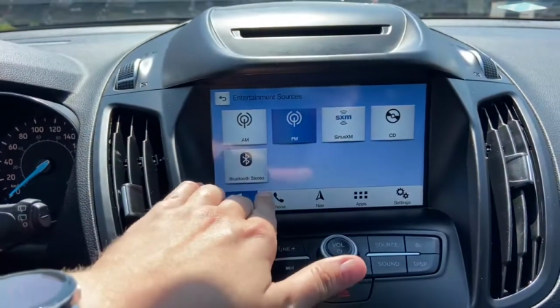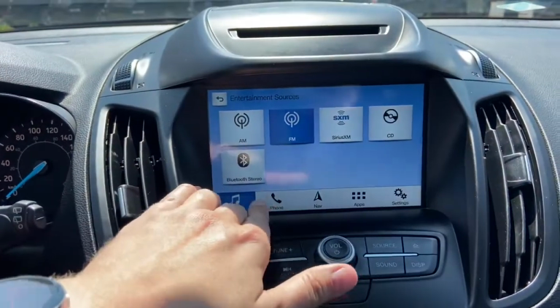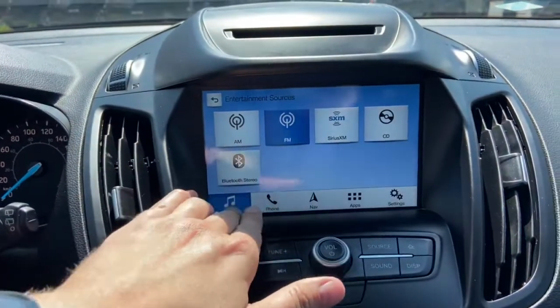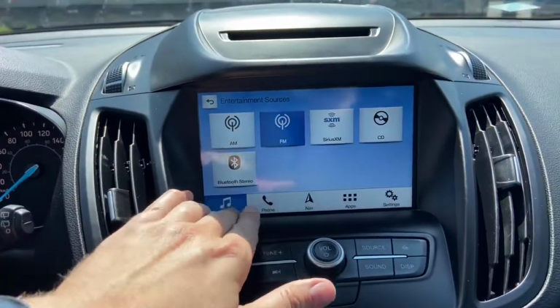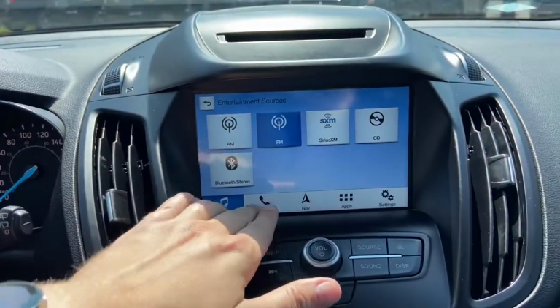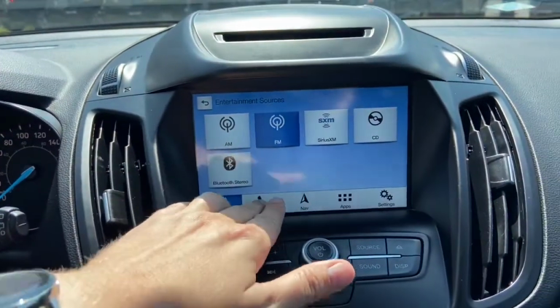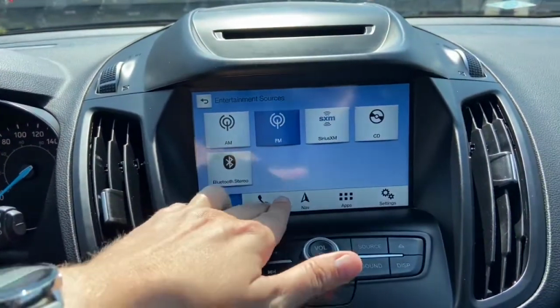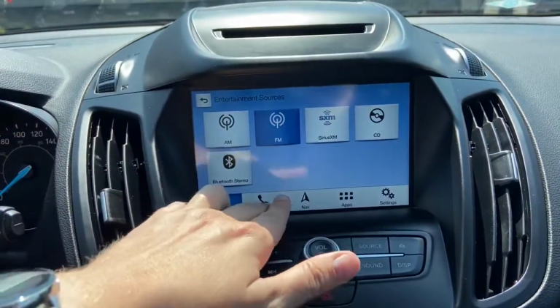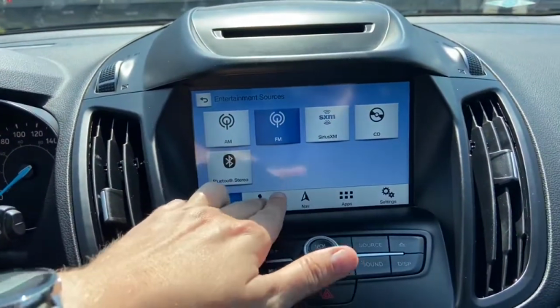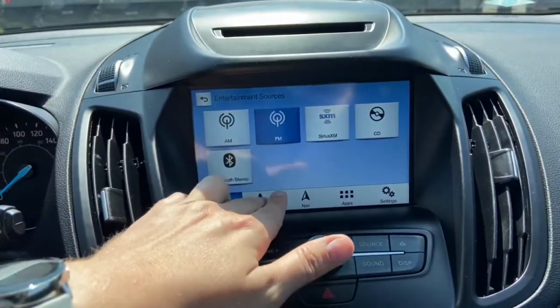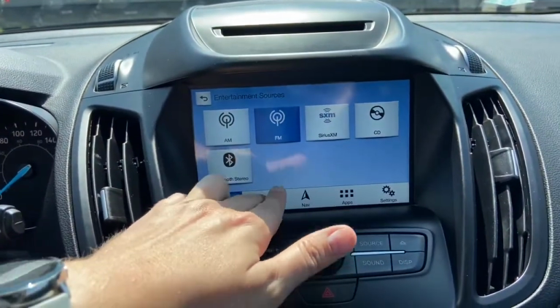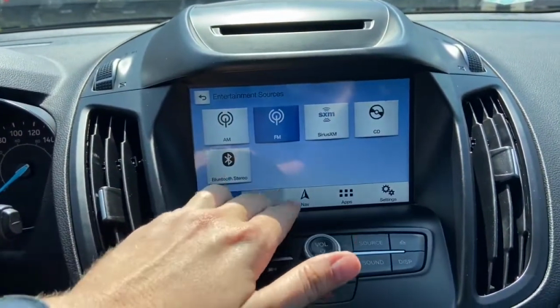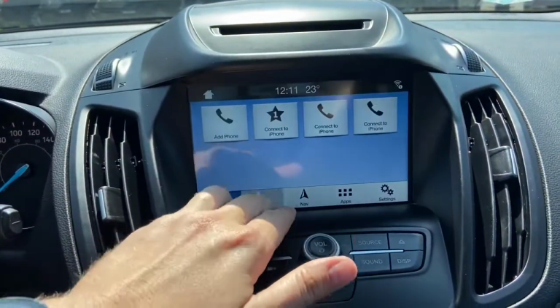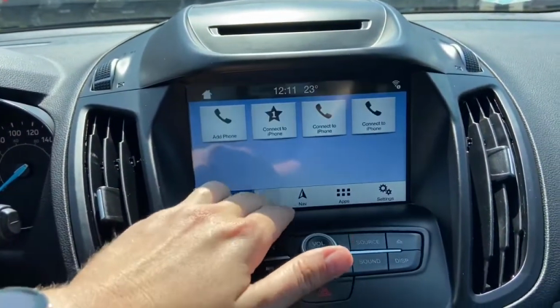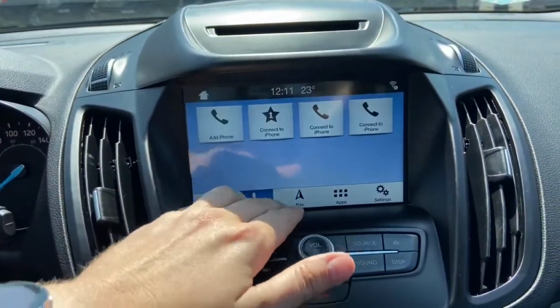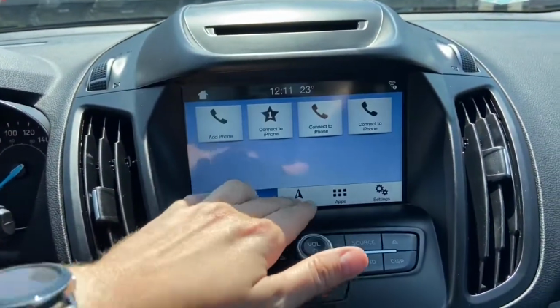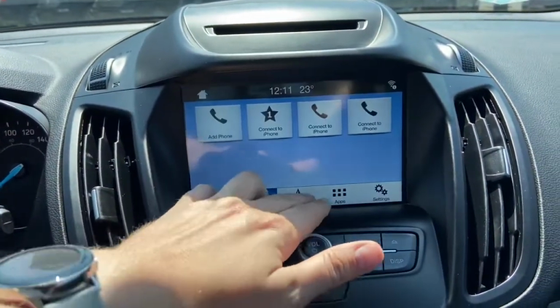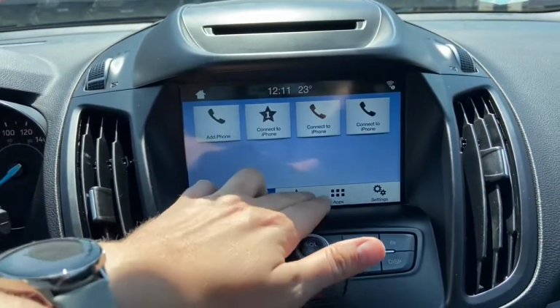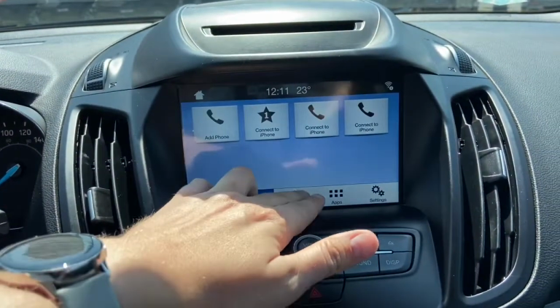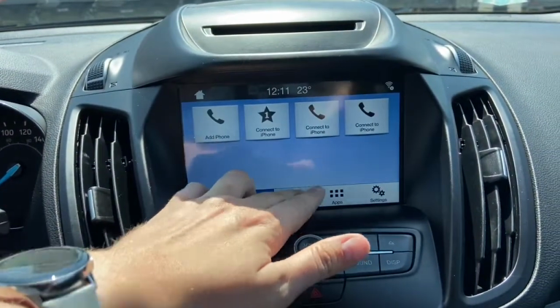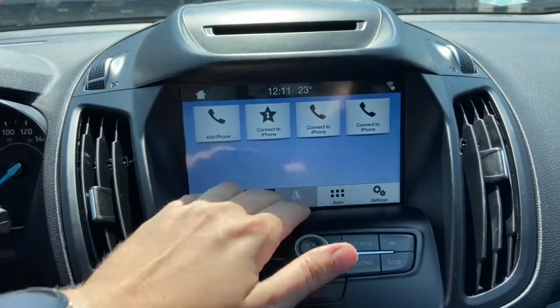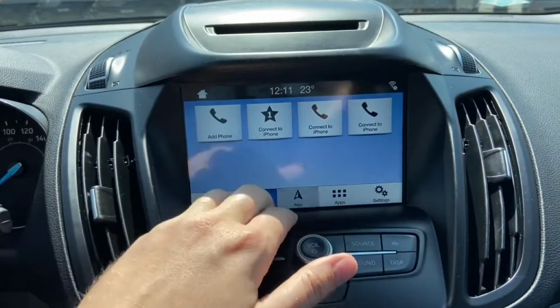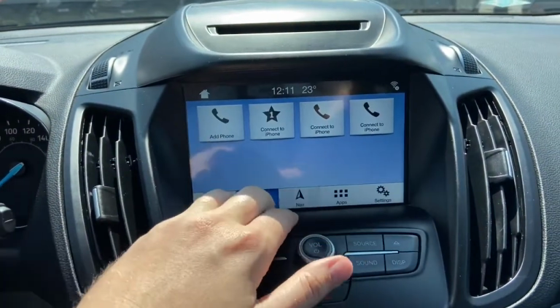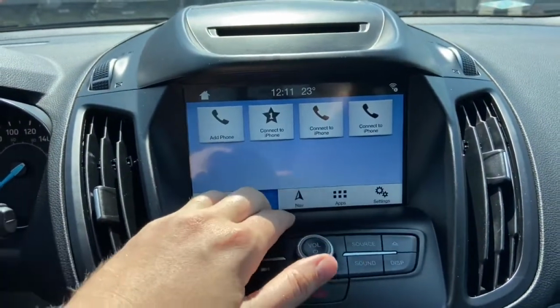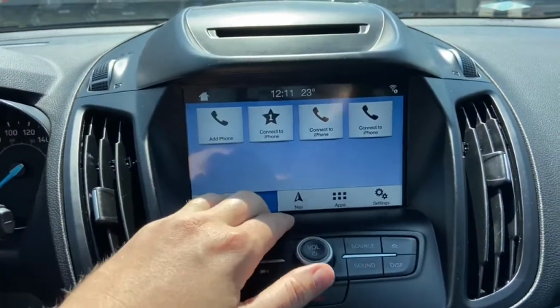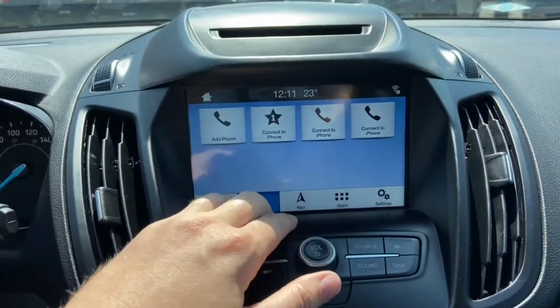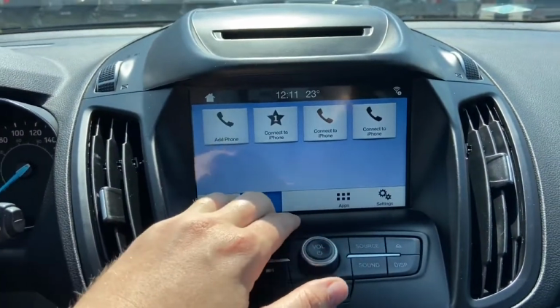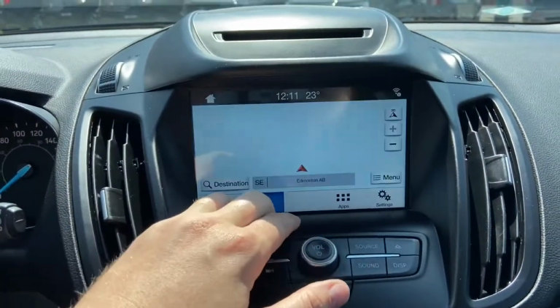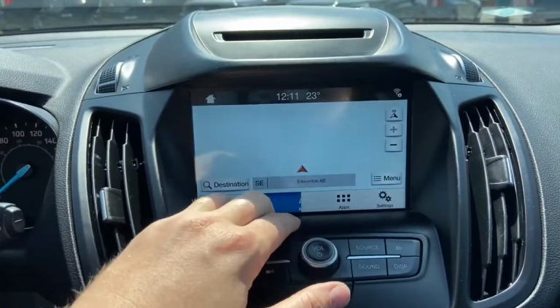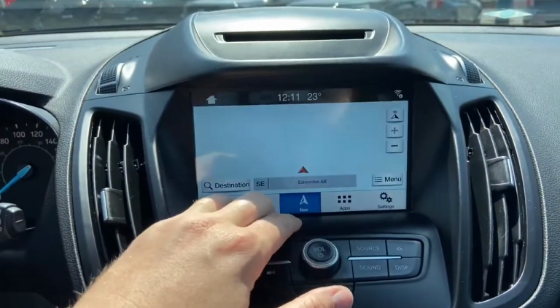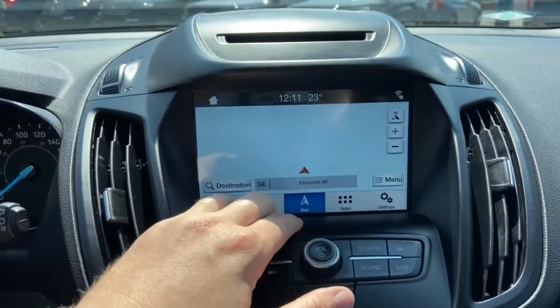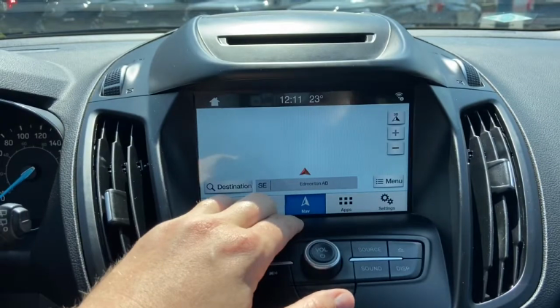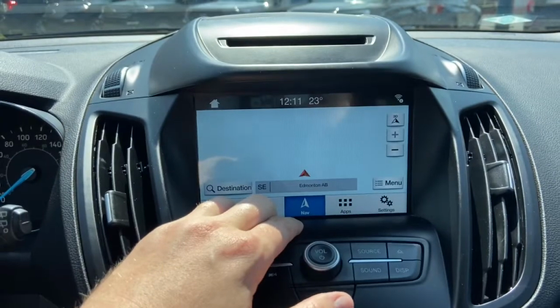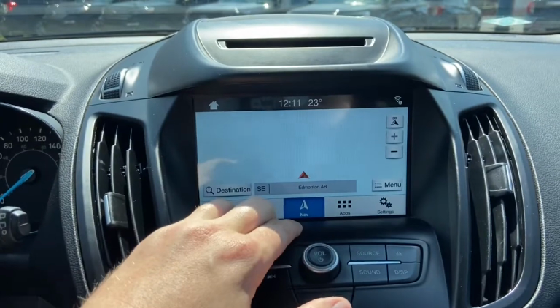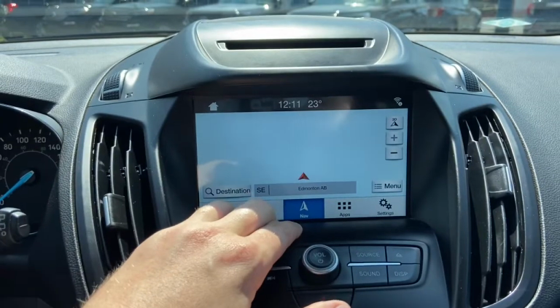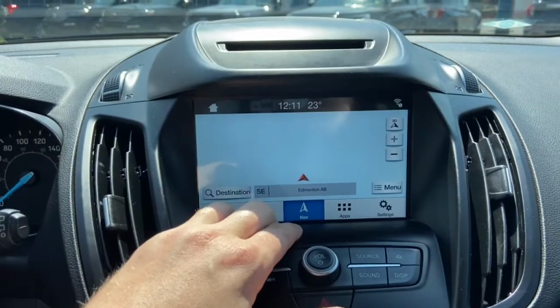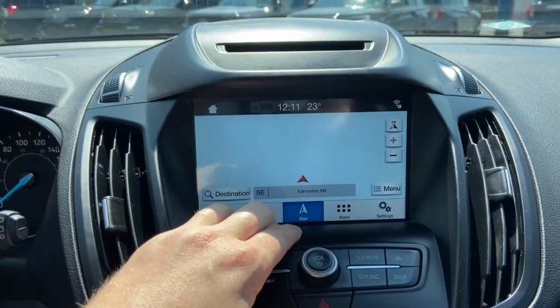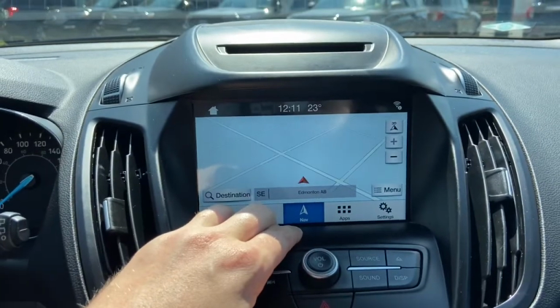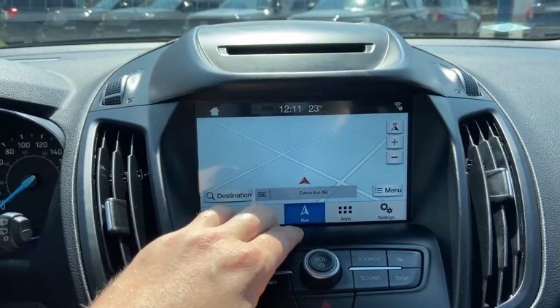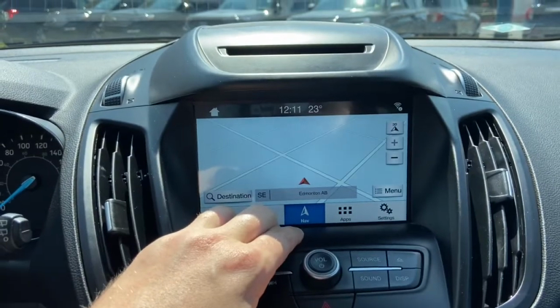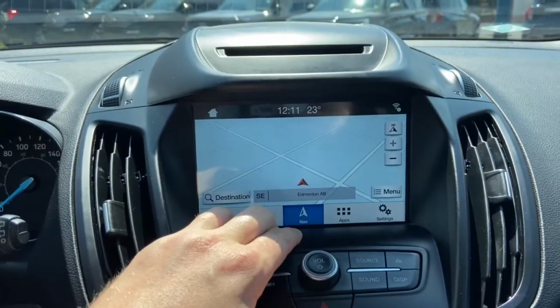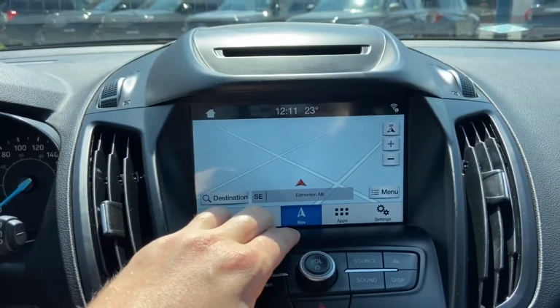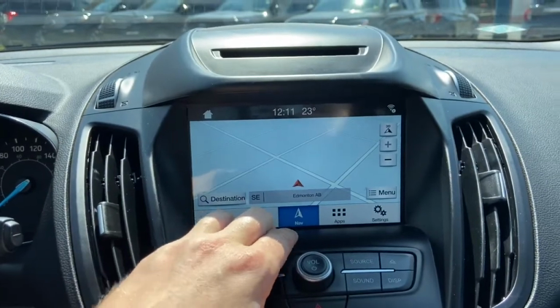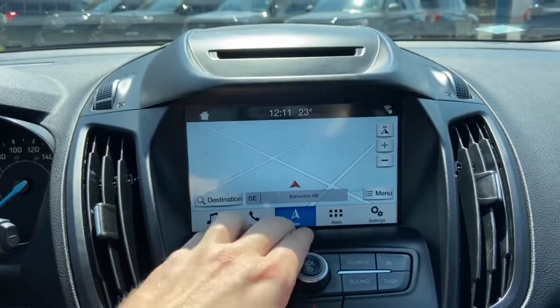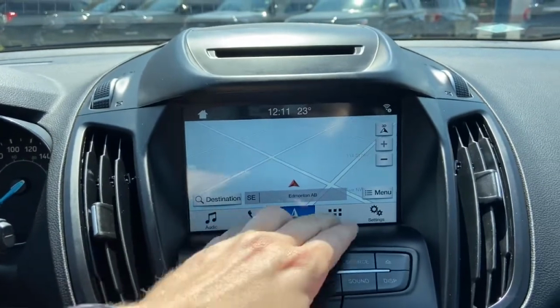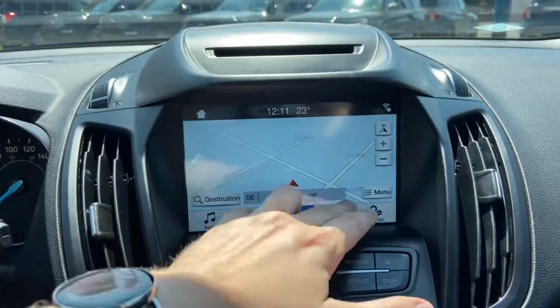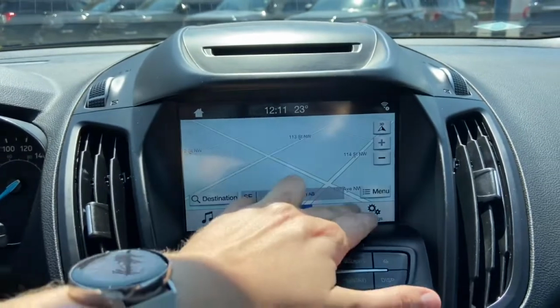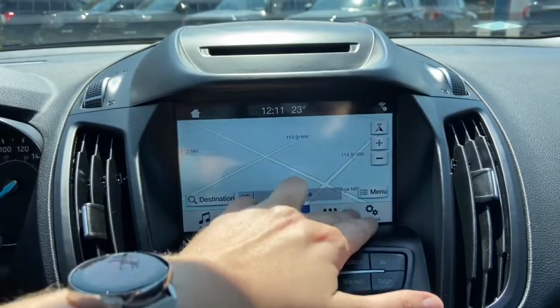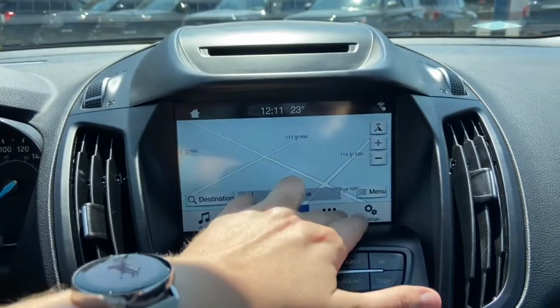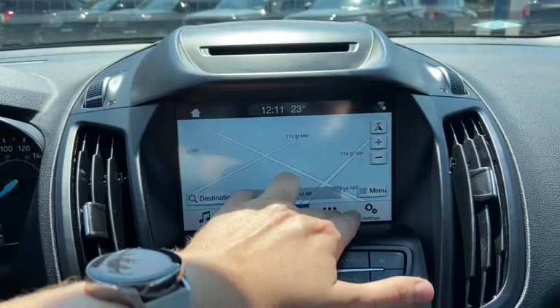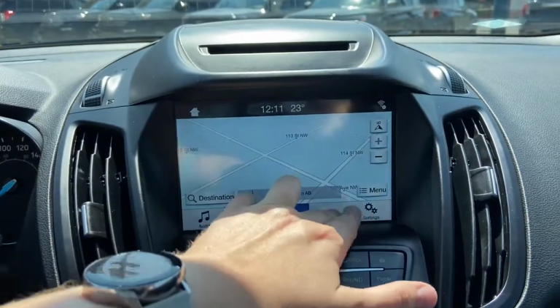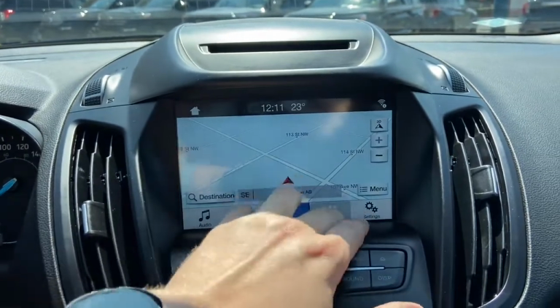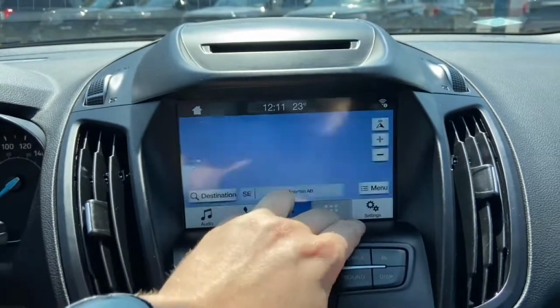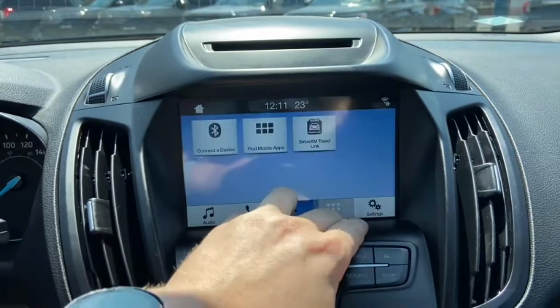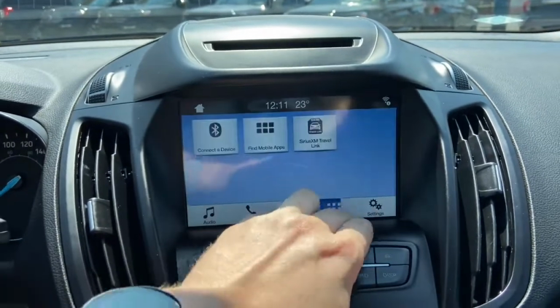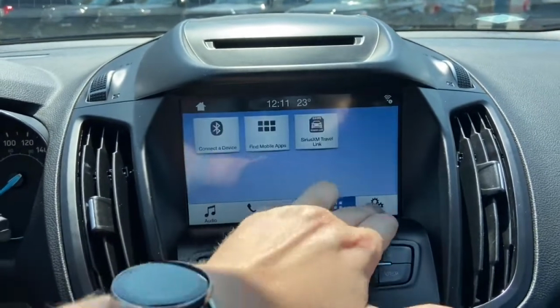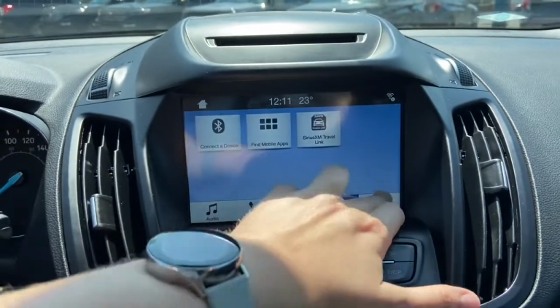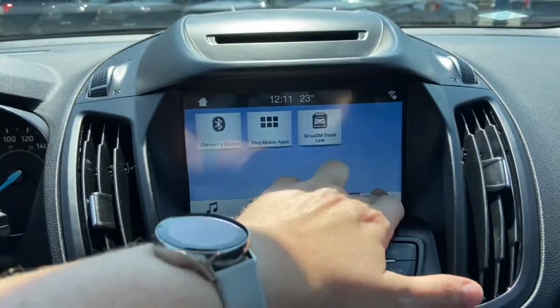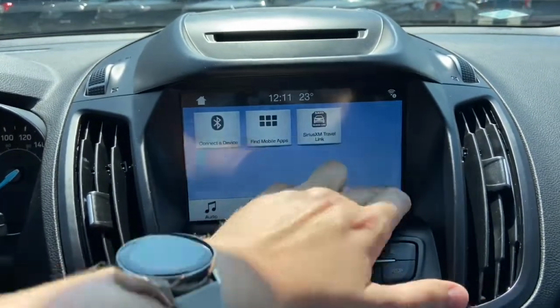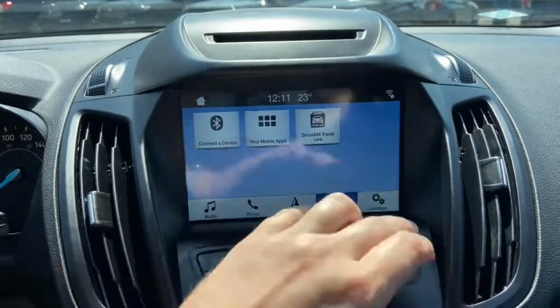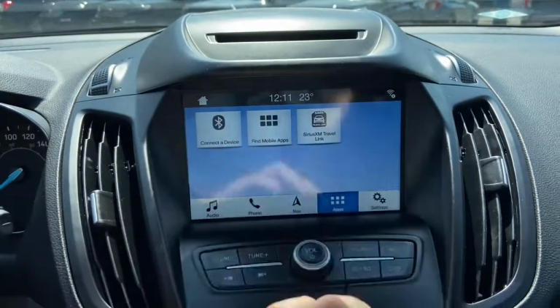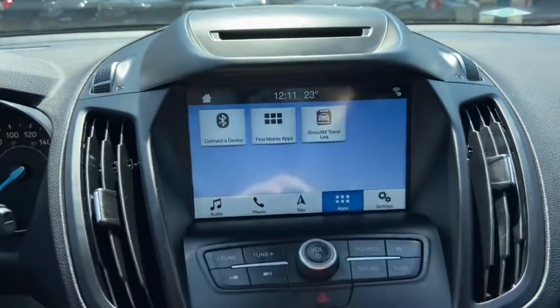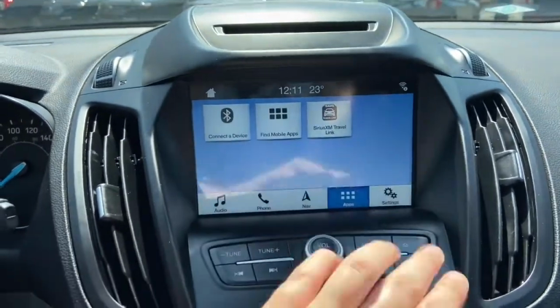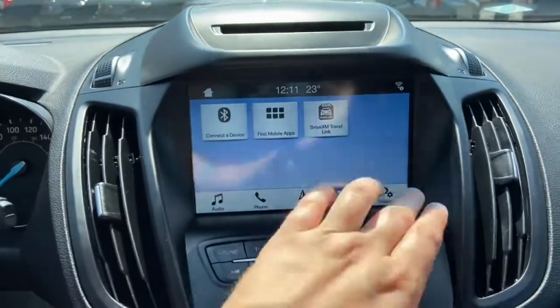To the right from there you have your phone connection, navigation, applications, and settings.